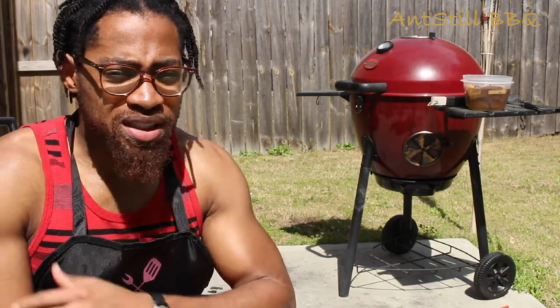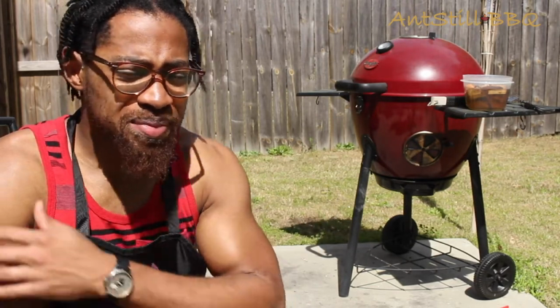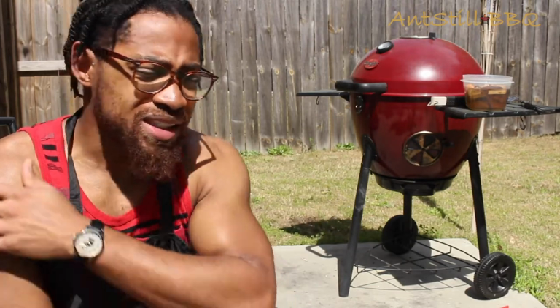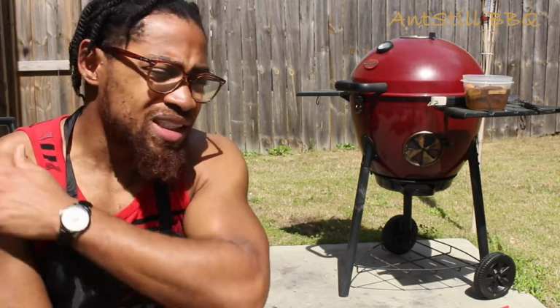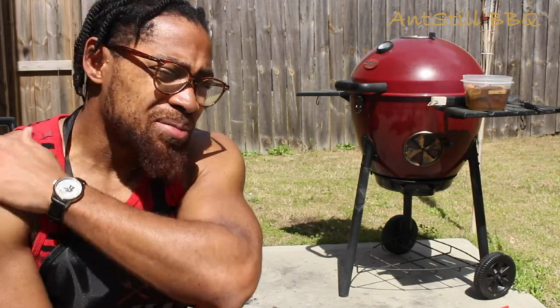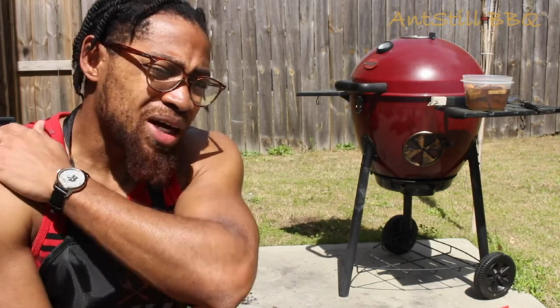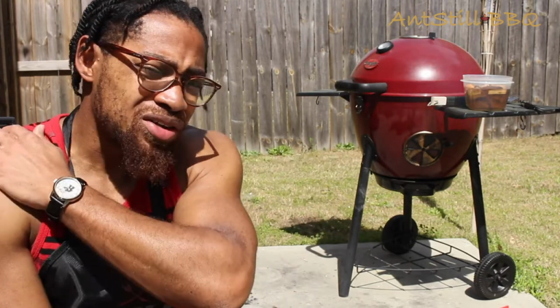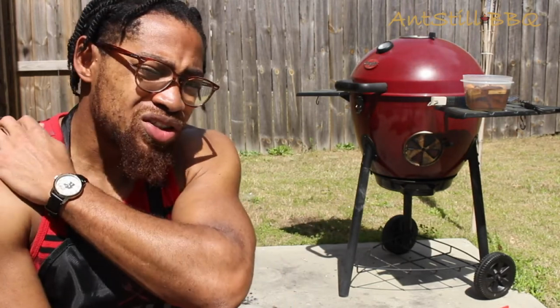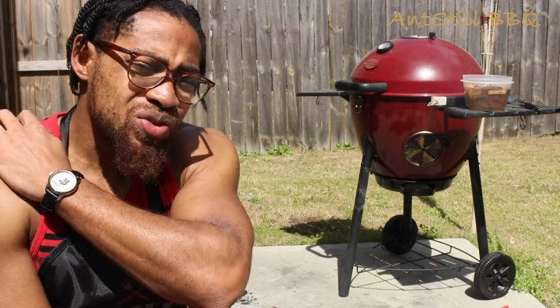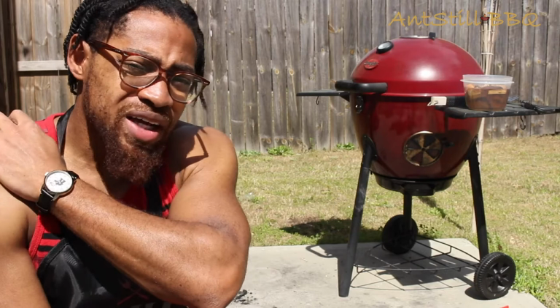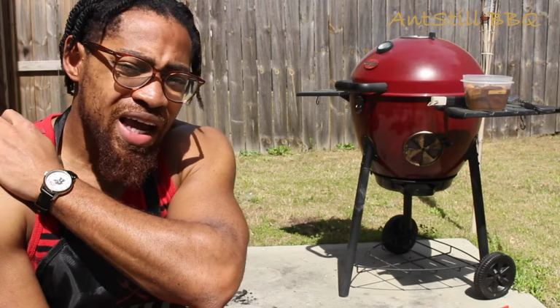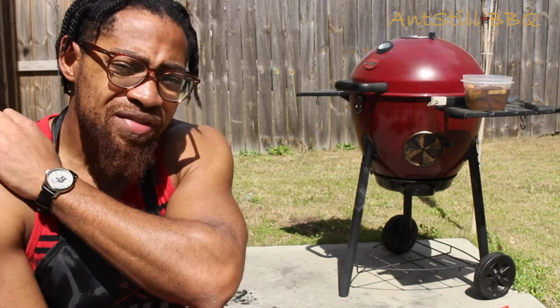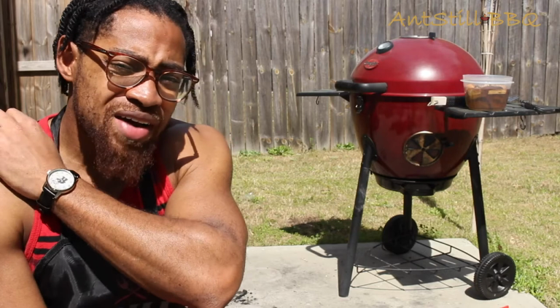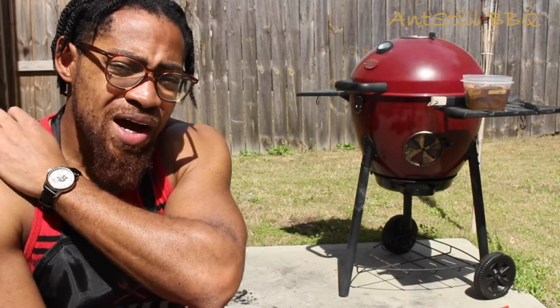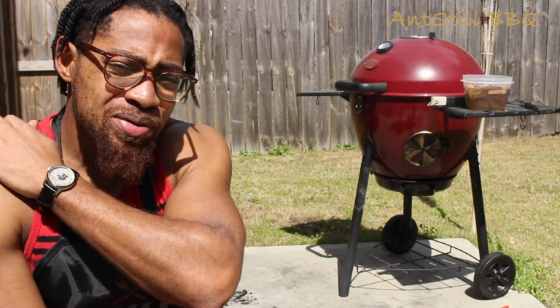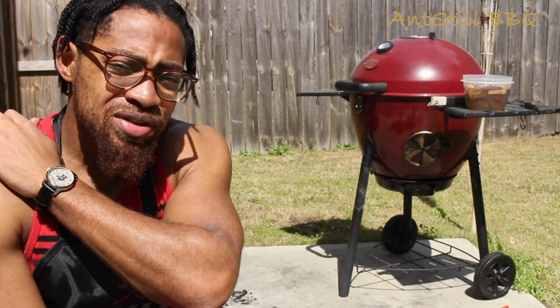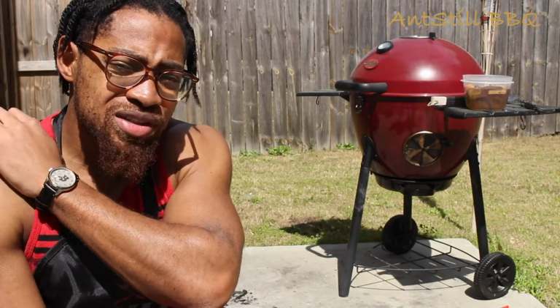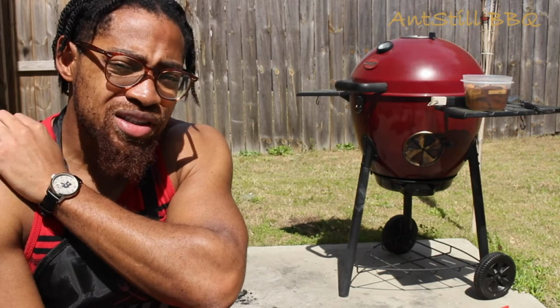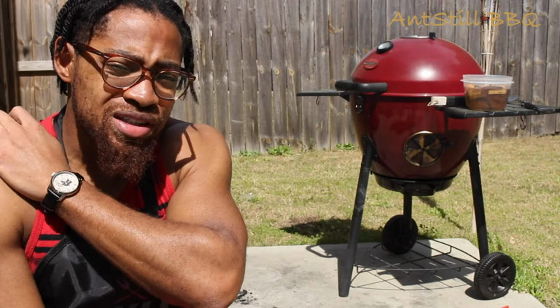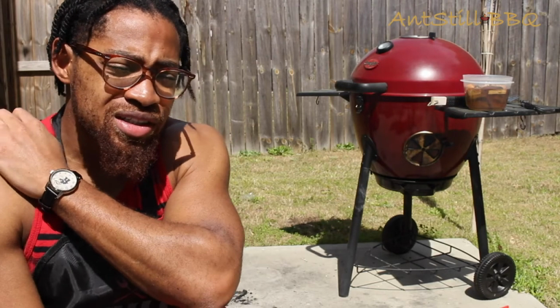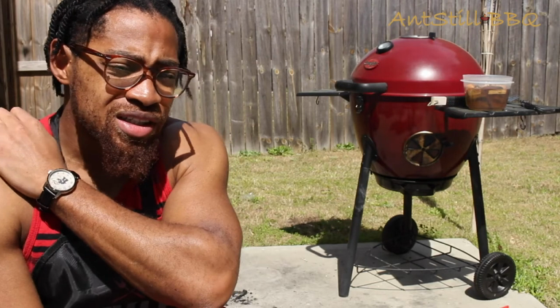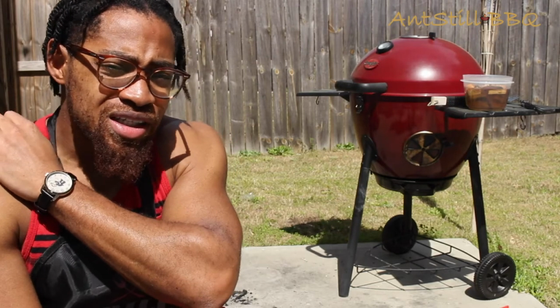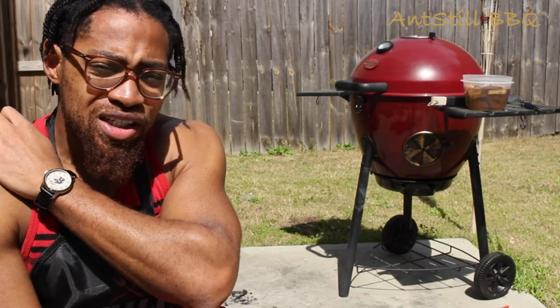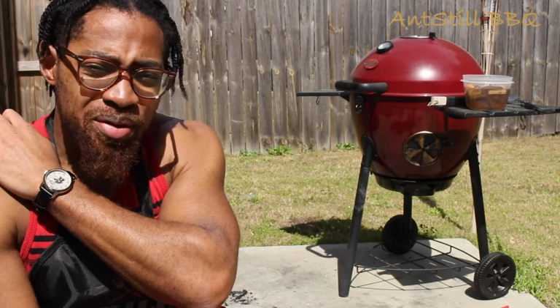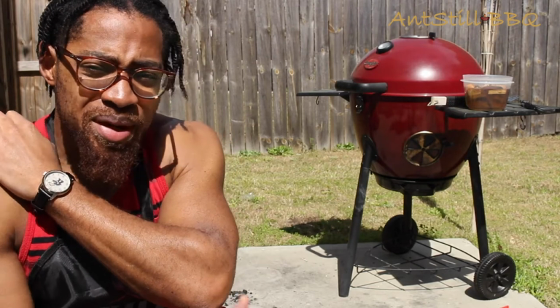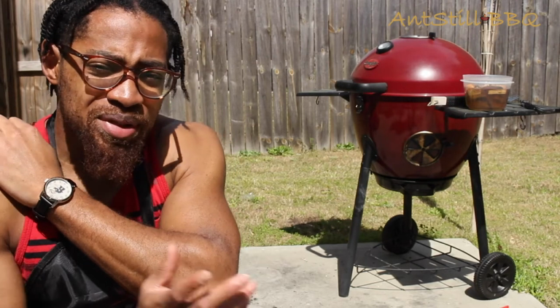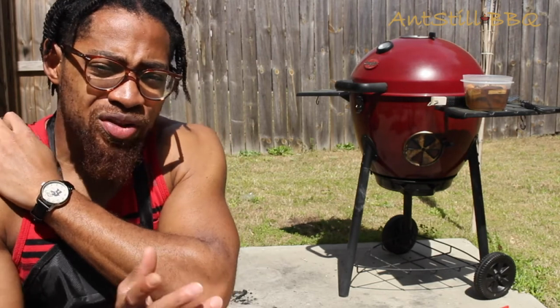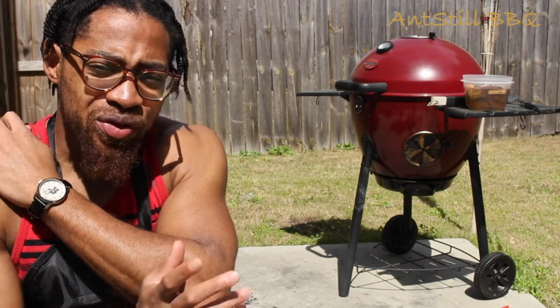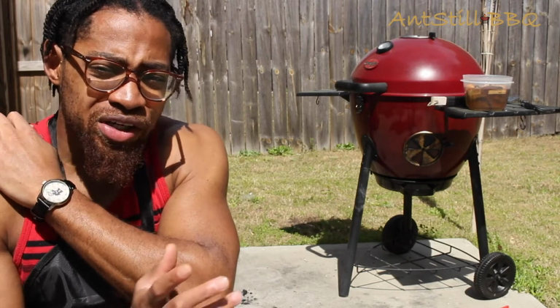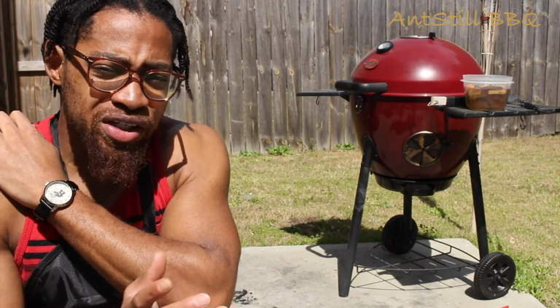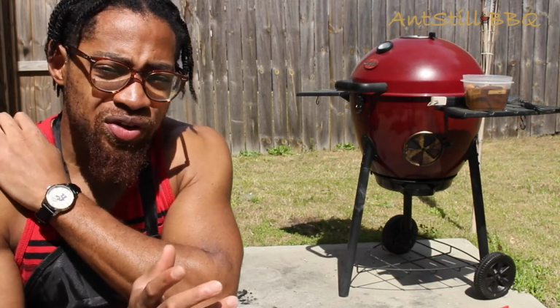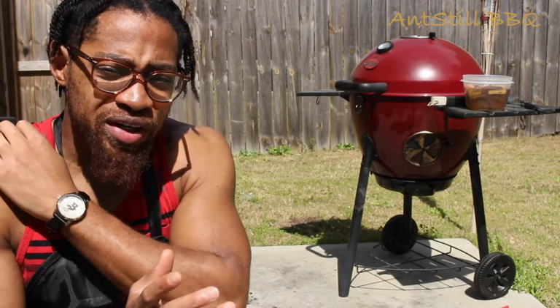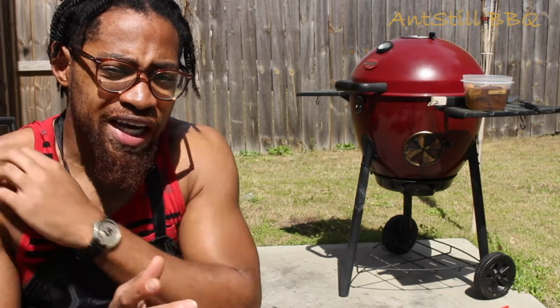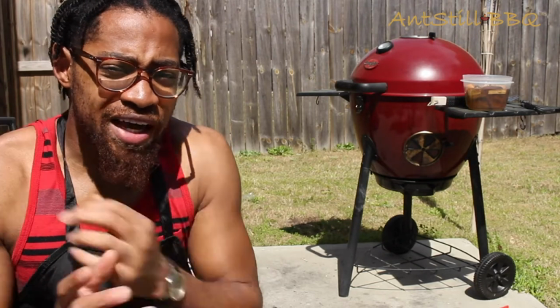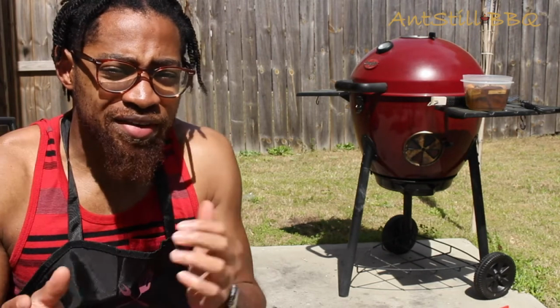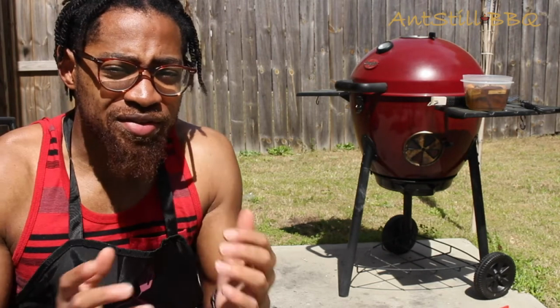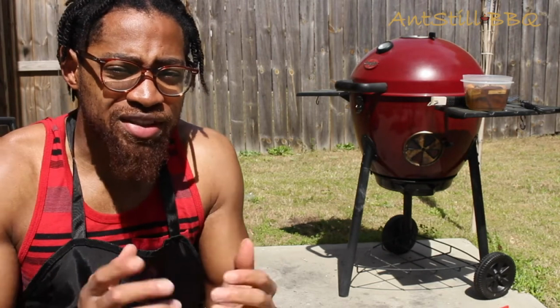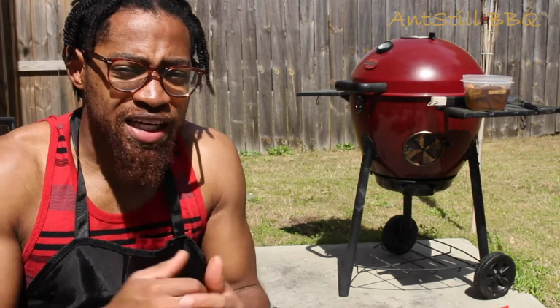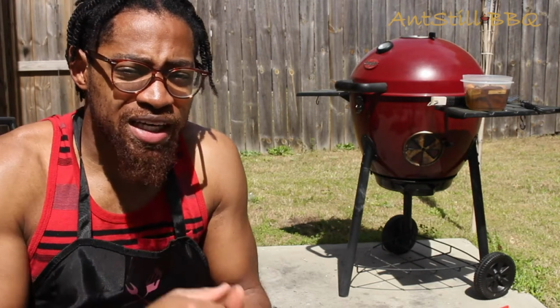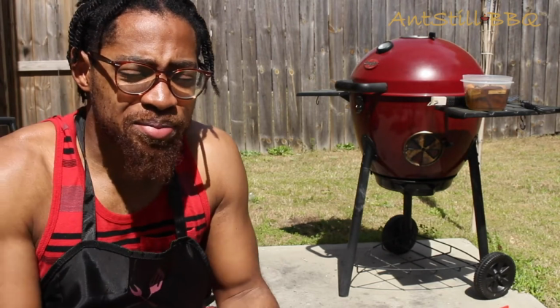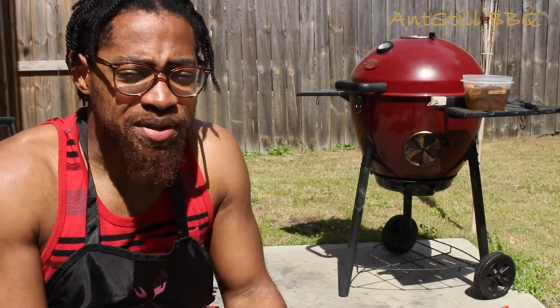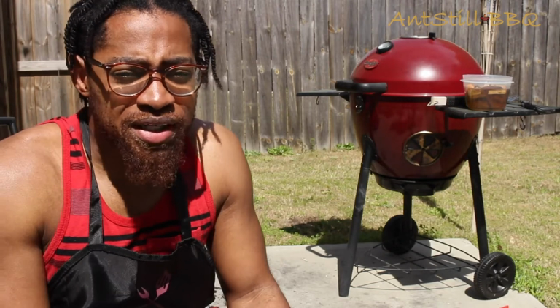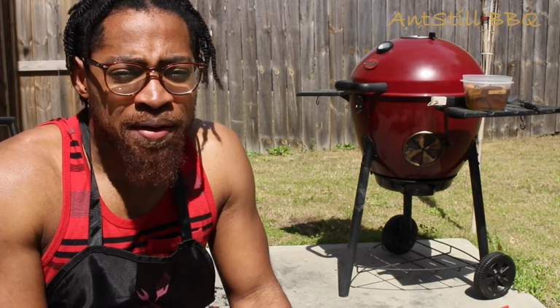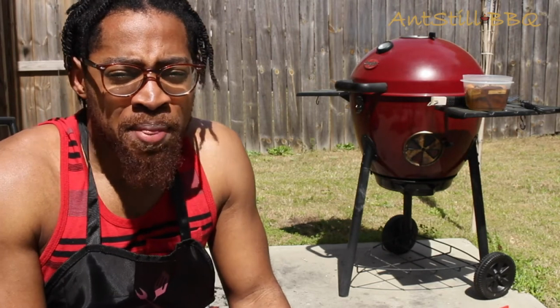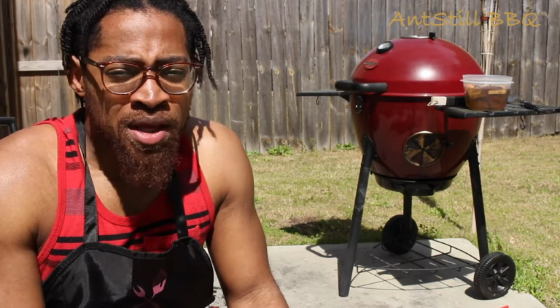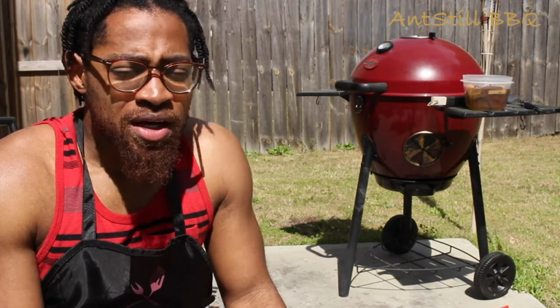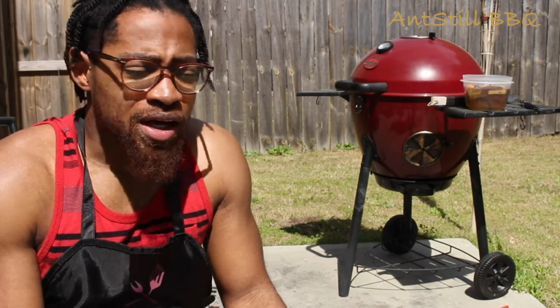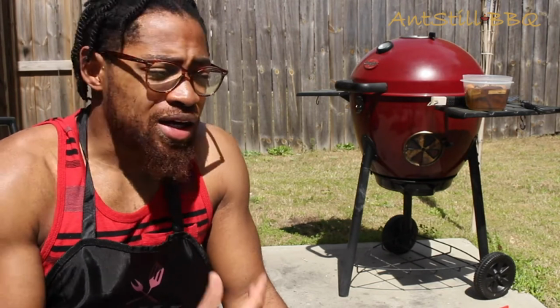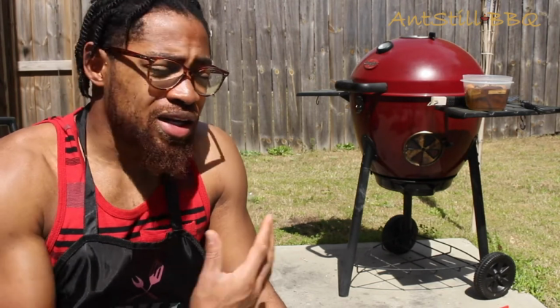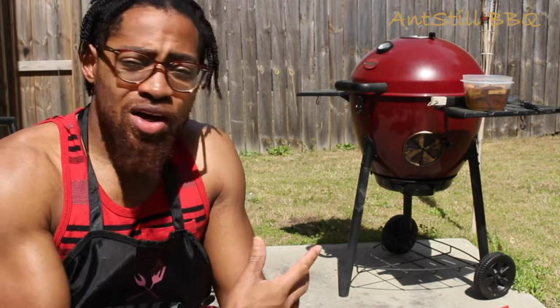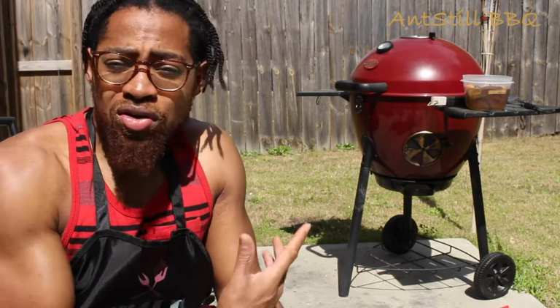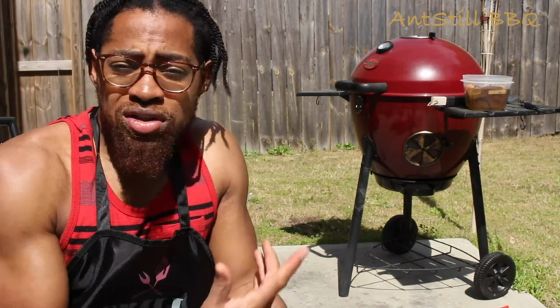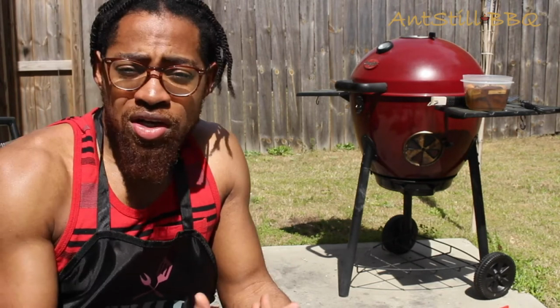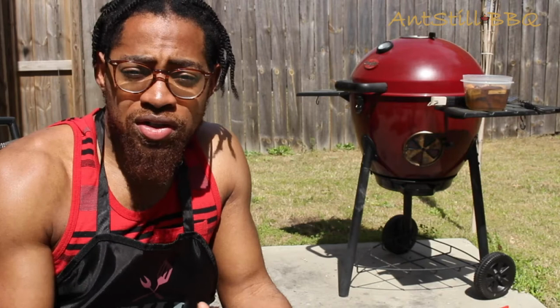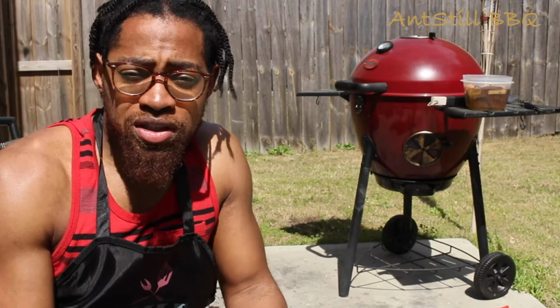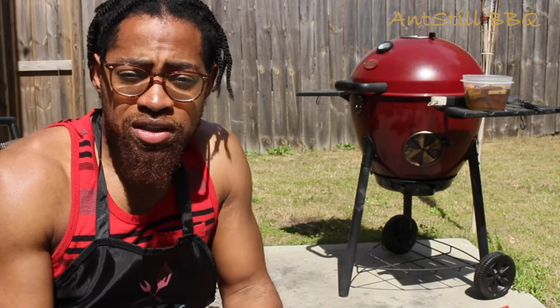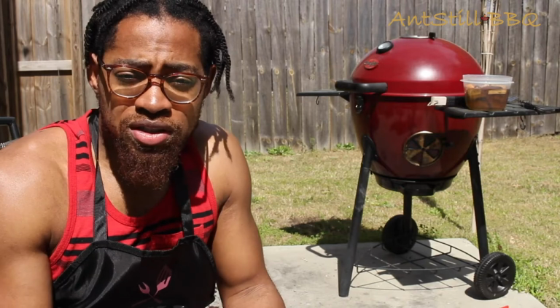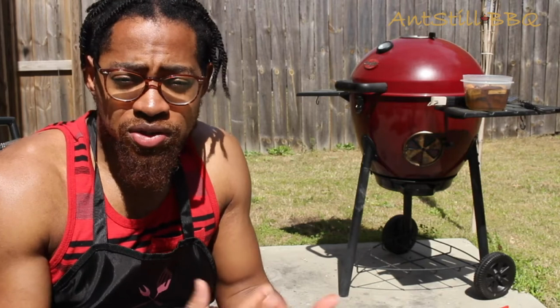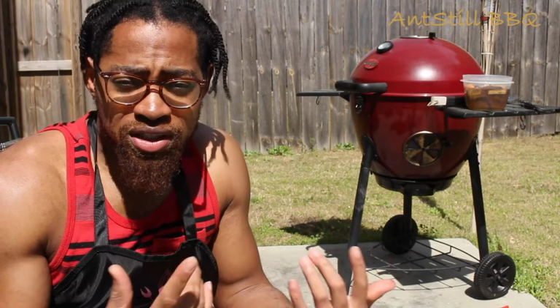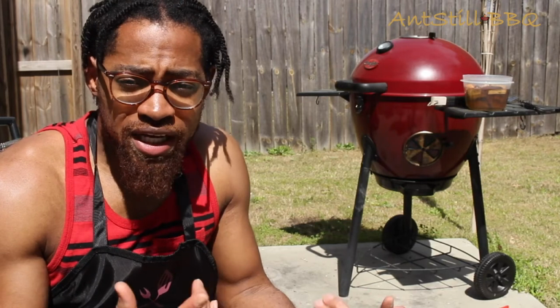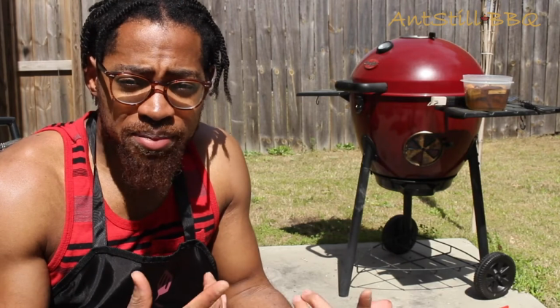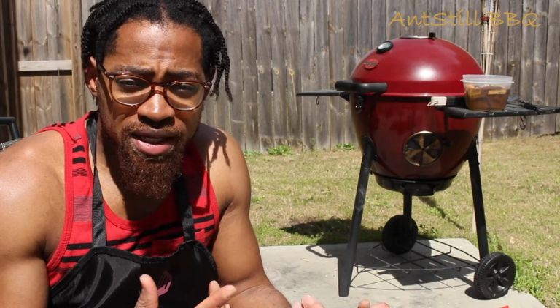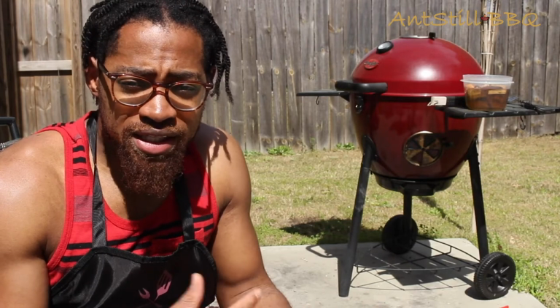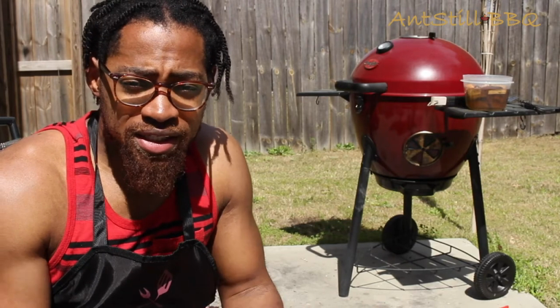I'm expecting about two and a half hours to maybe three, three and a half — give or take. But a long, slow cook, so snake method.